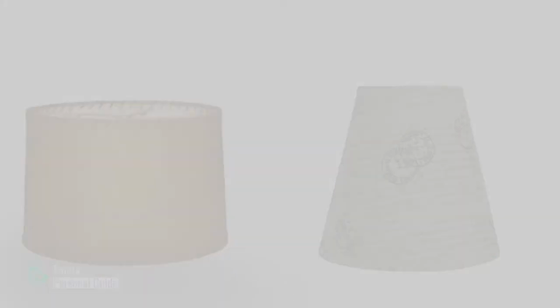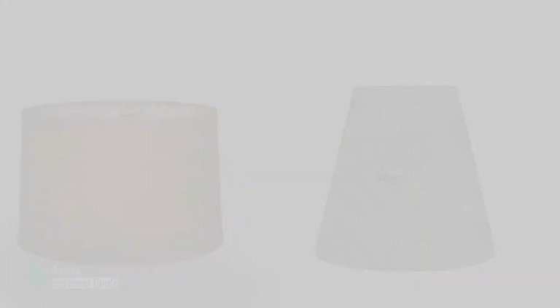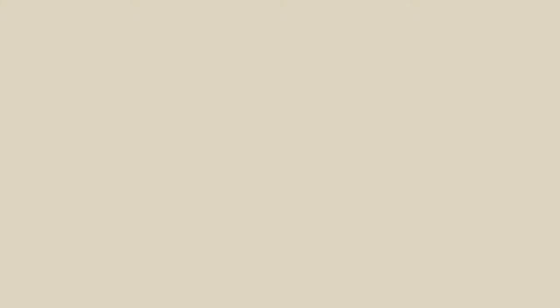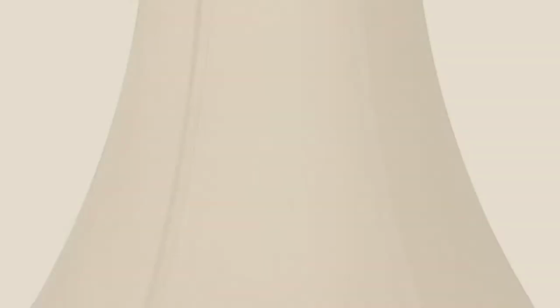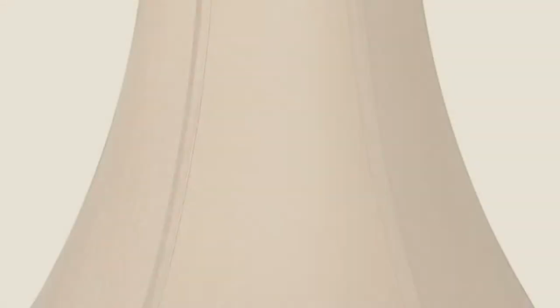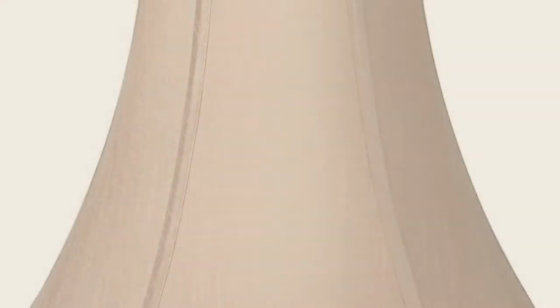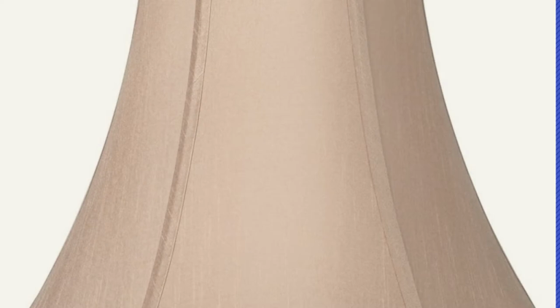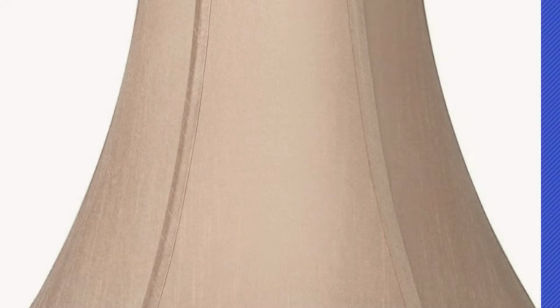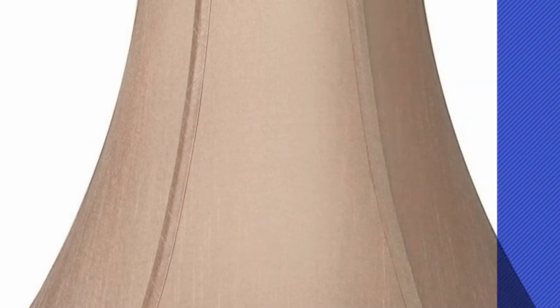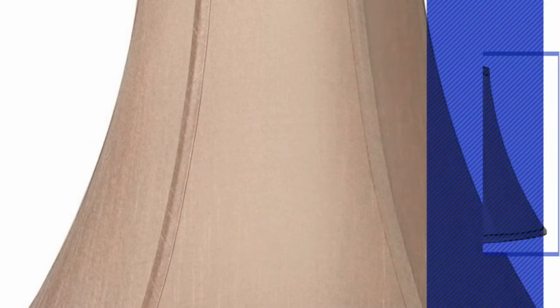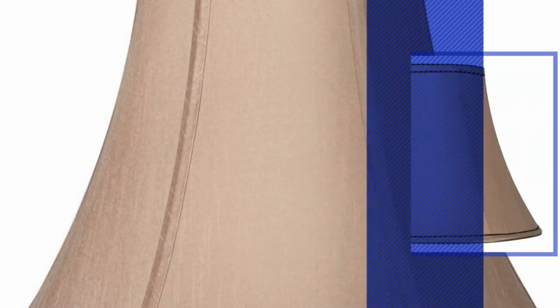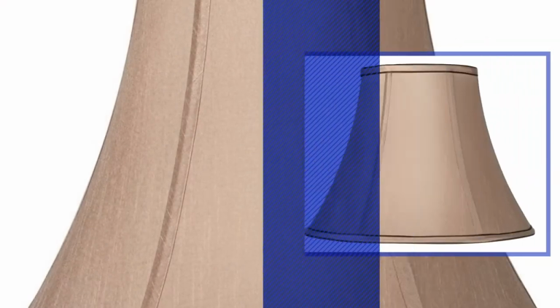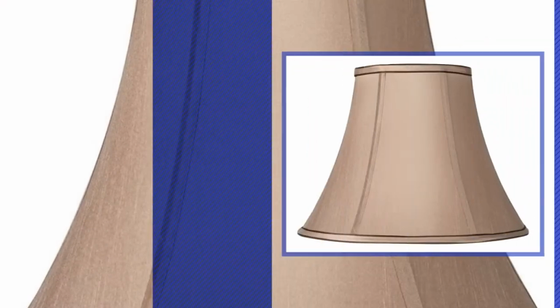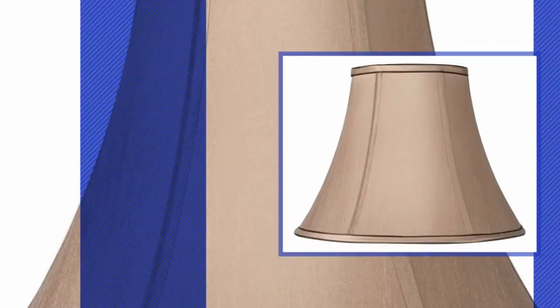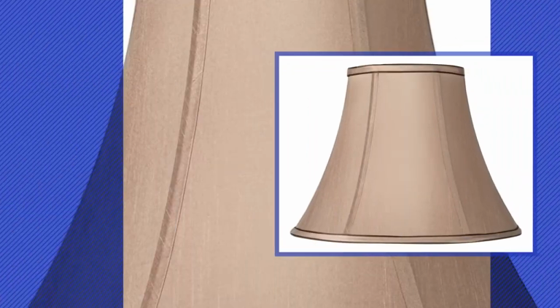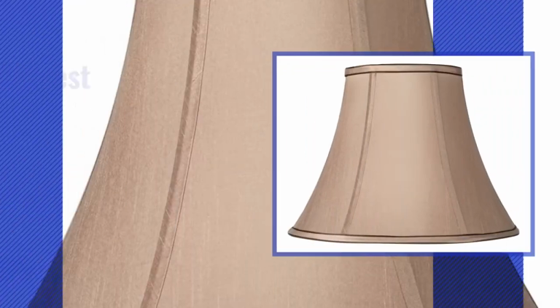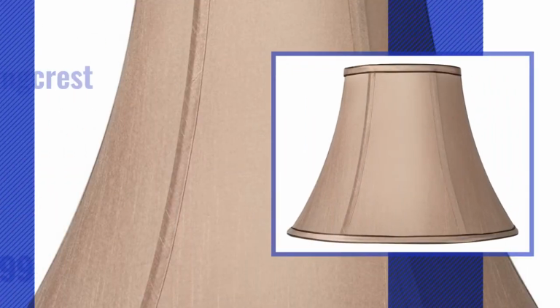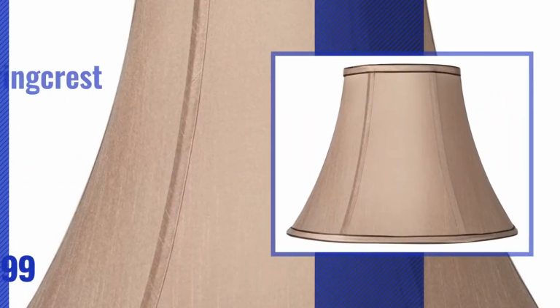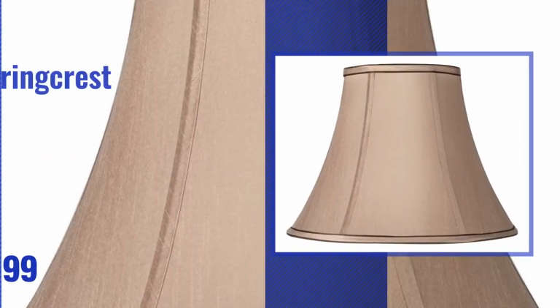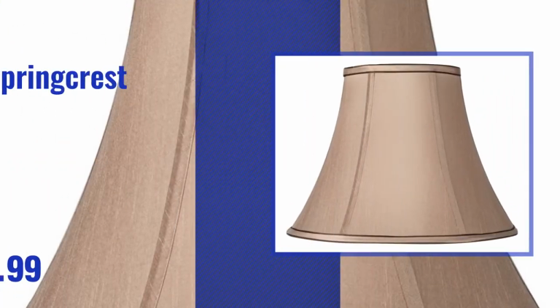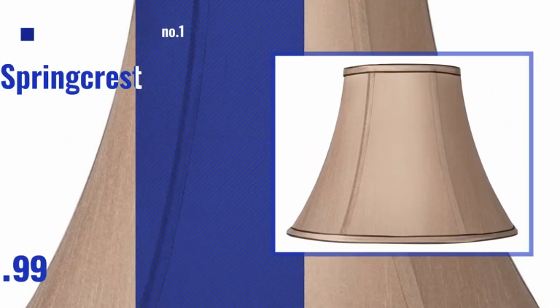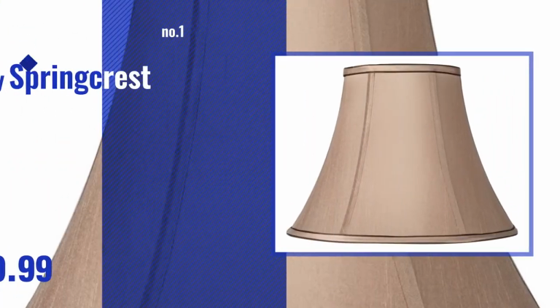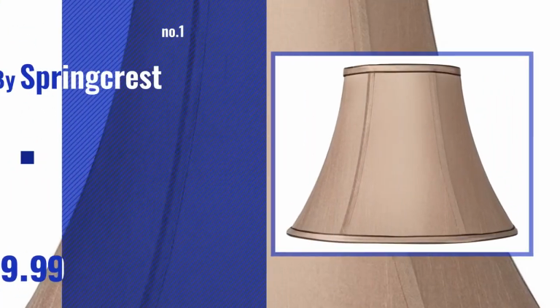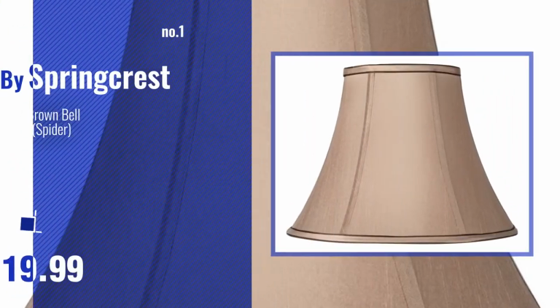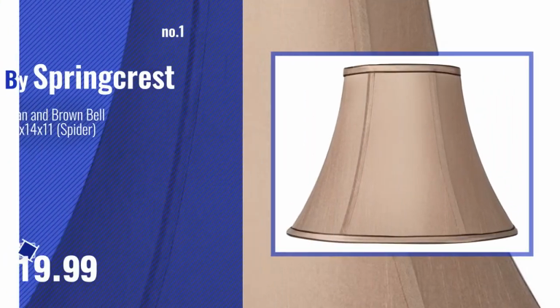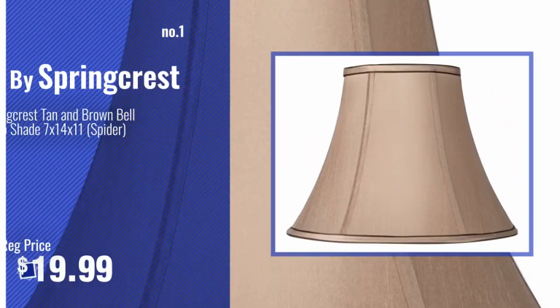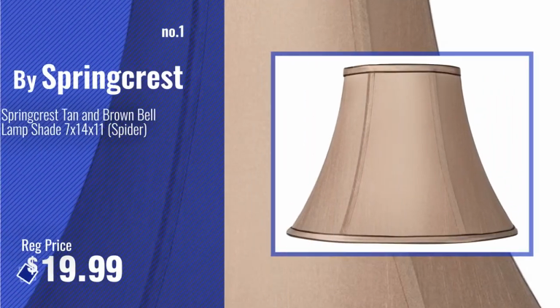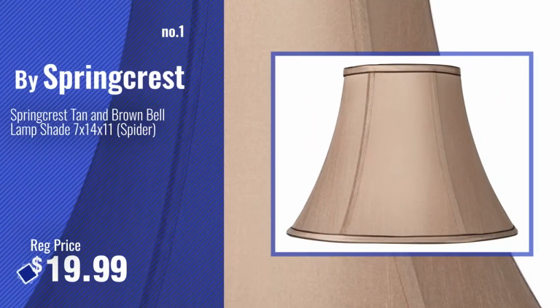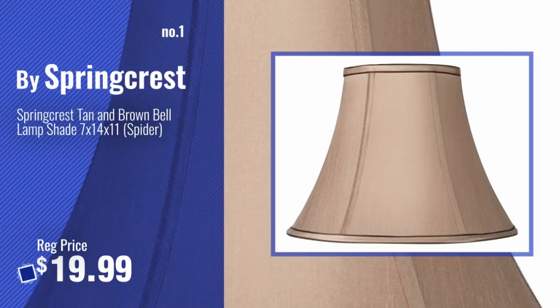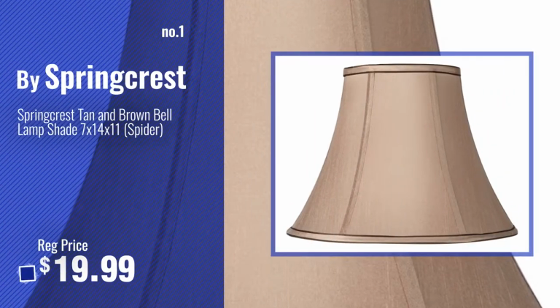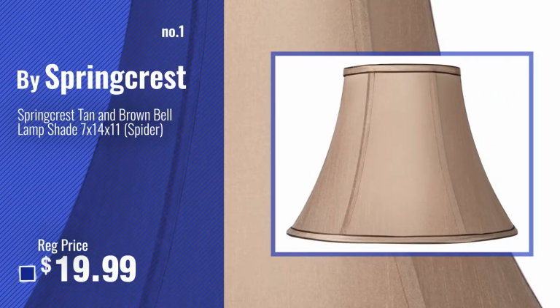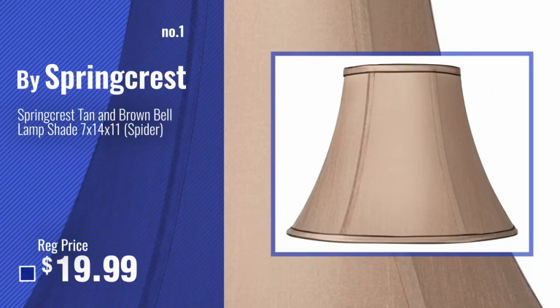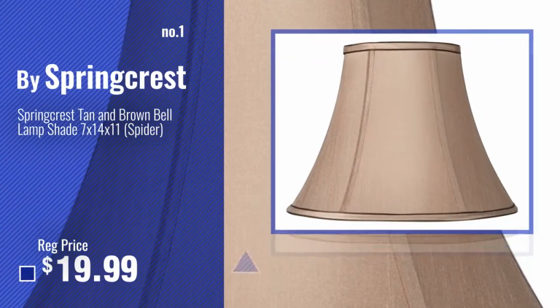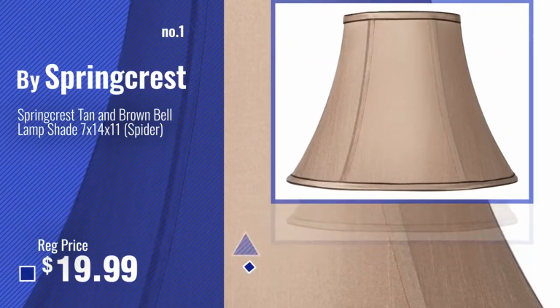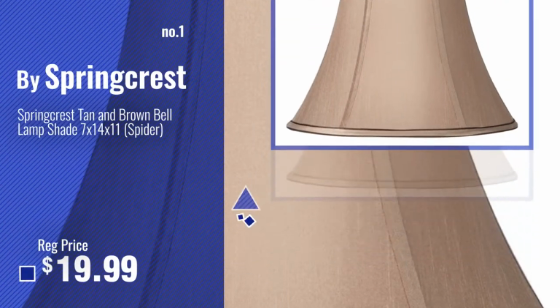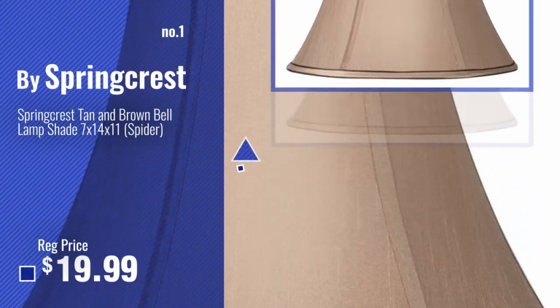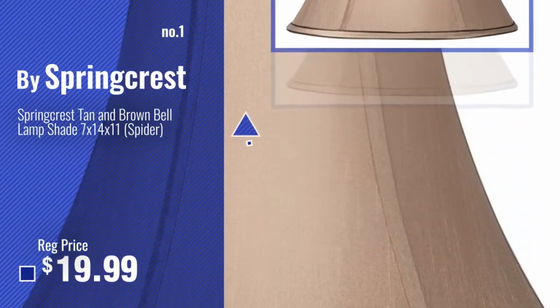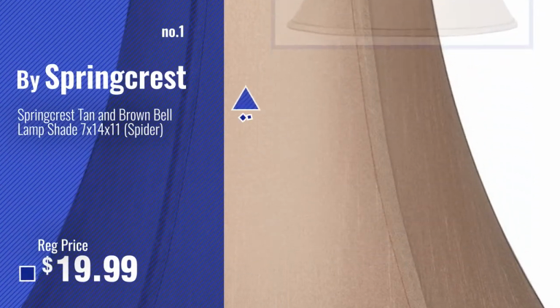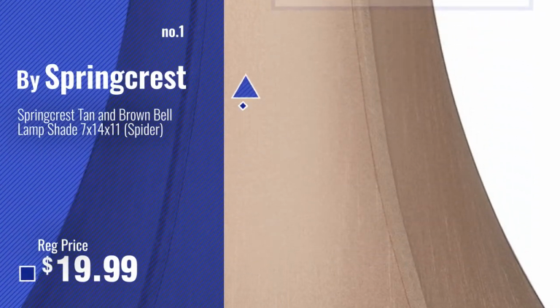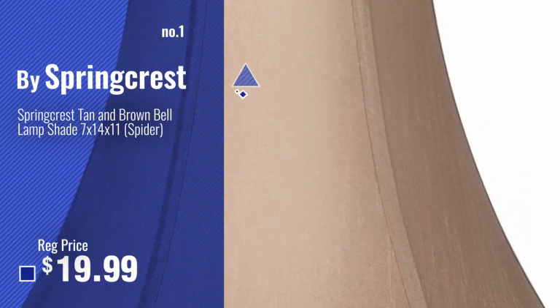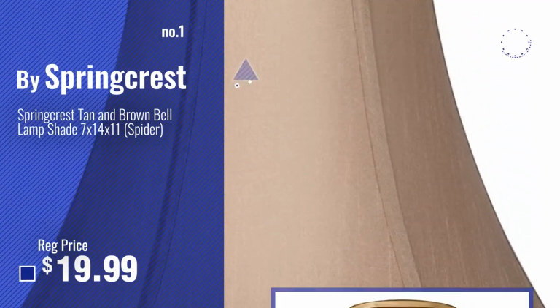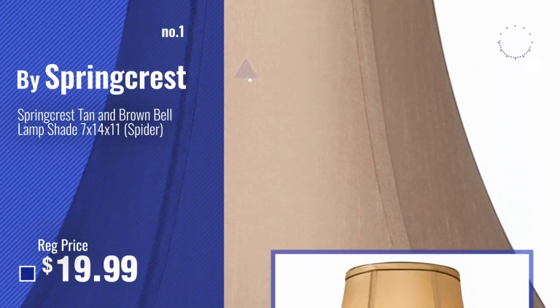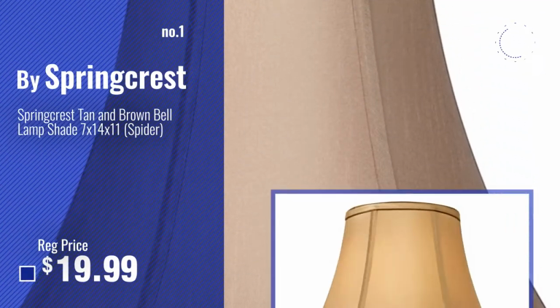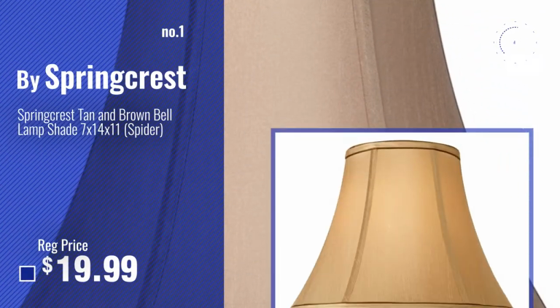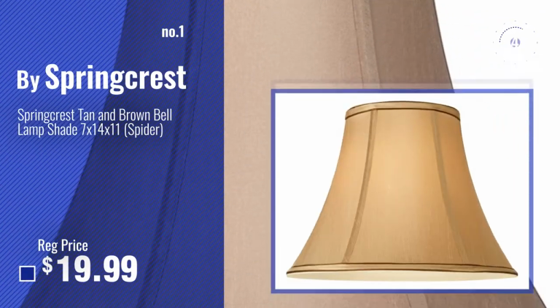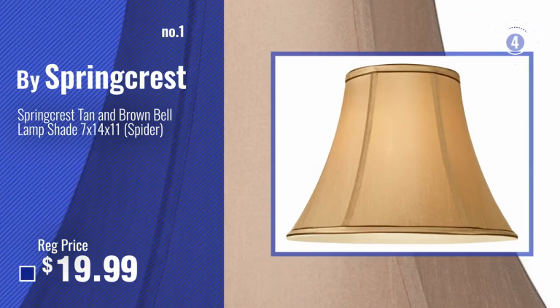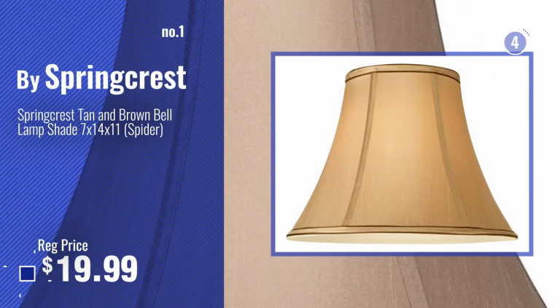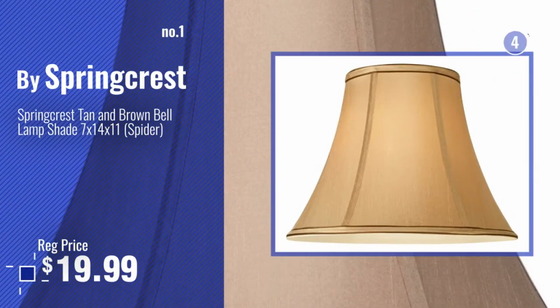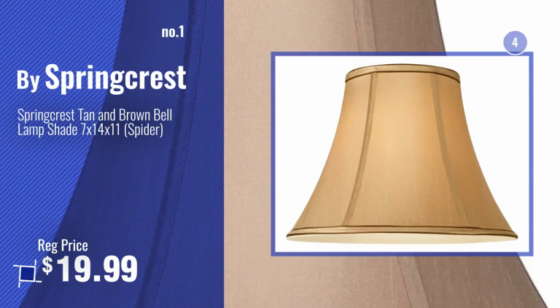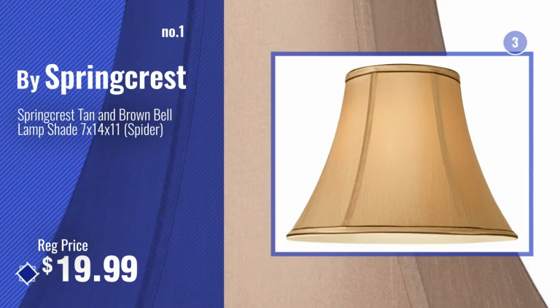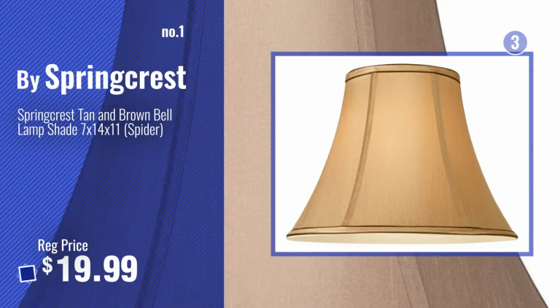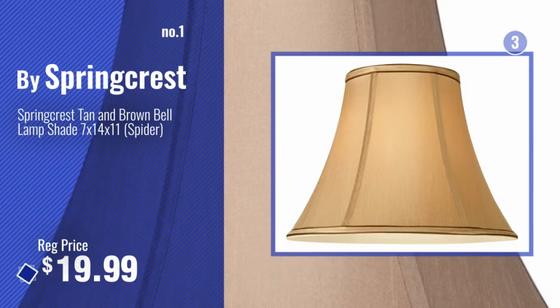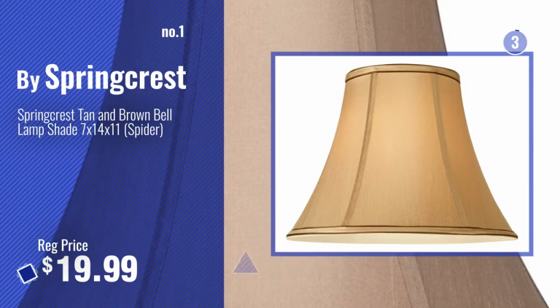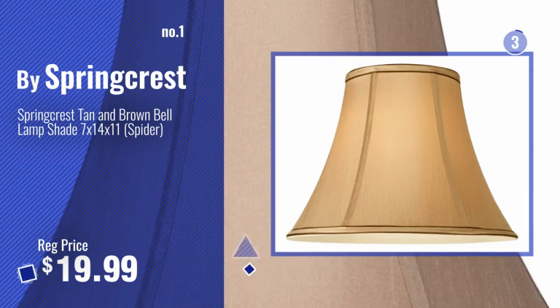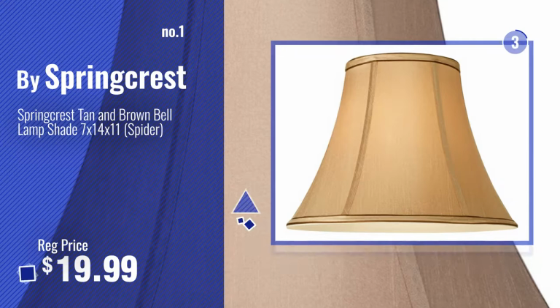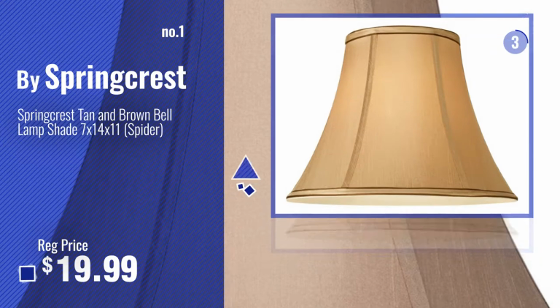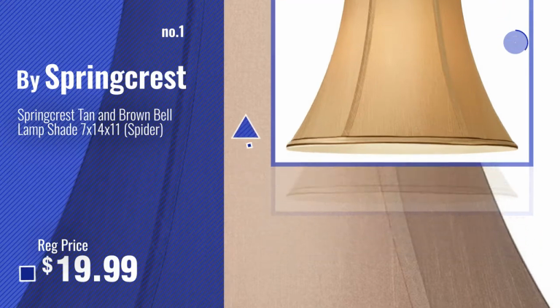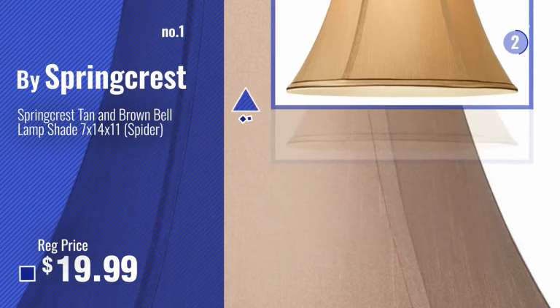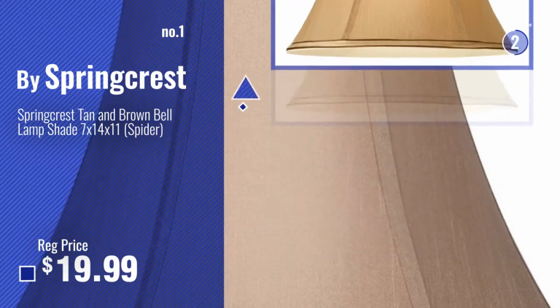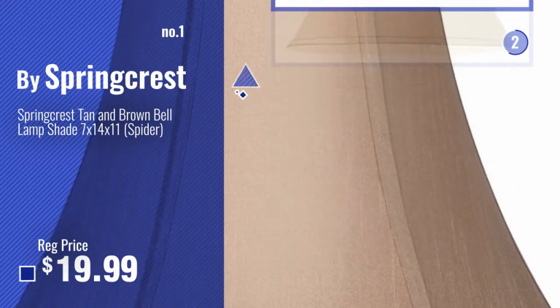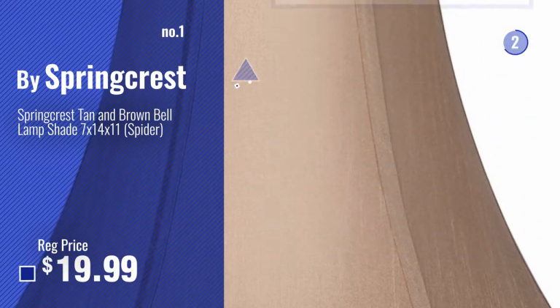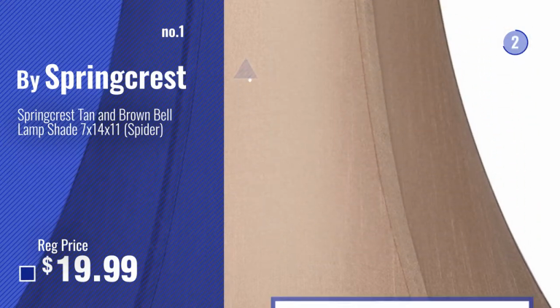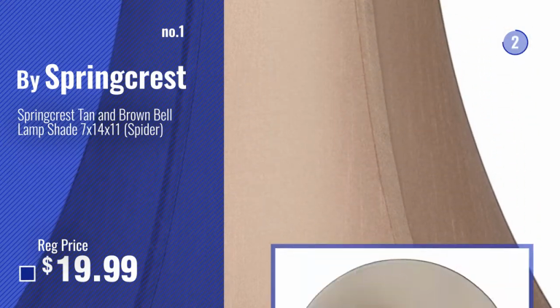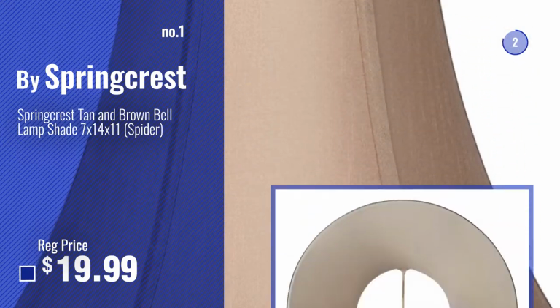Number 1, most popular, by SpringCrest. Watch this video, choose your favorite.